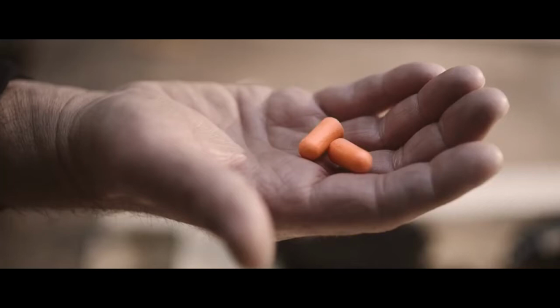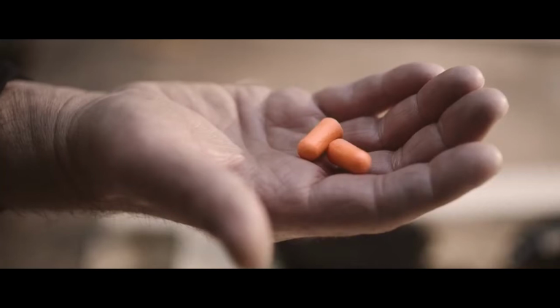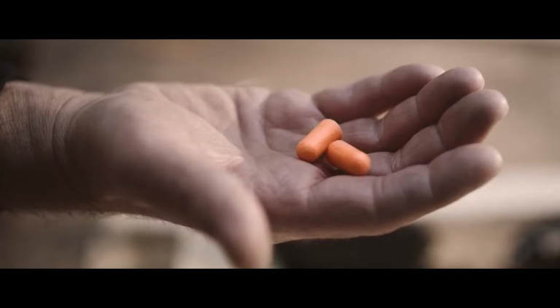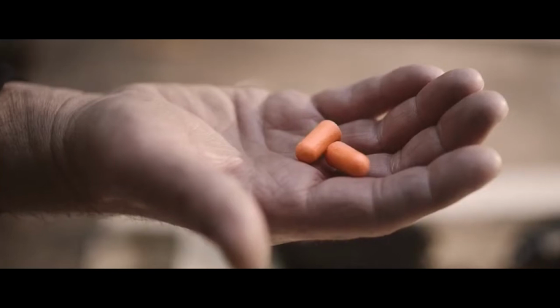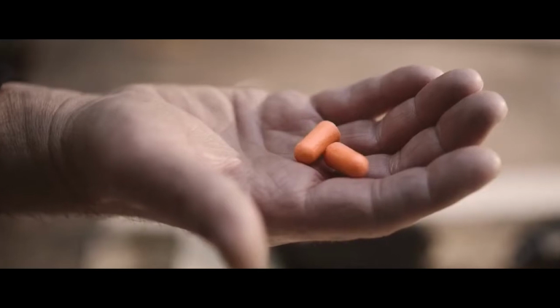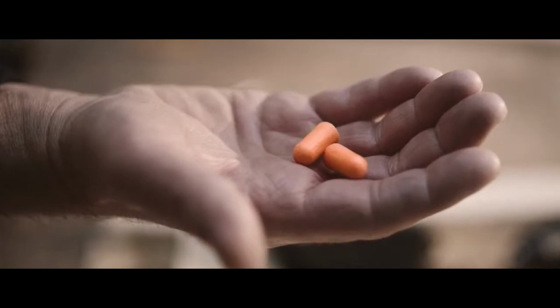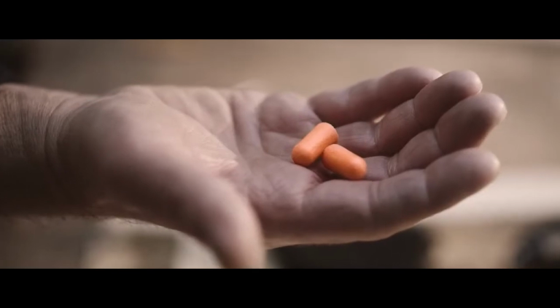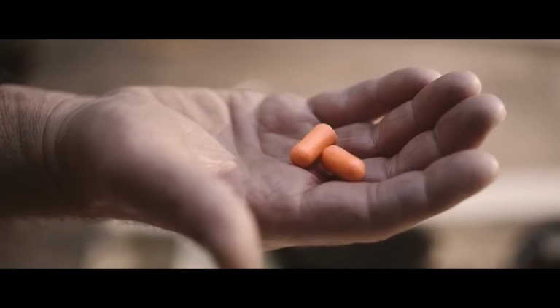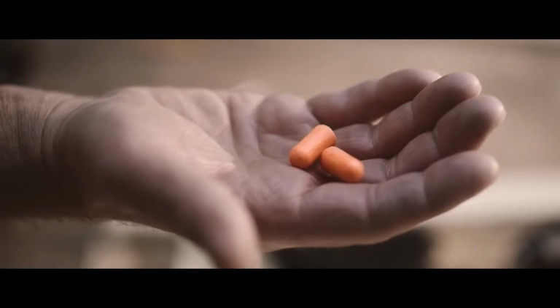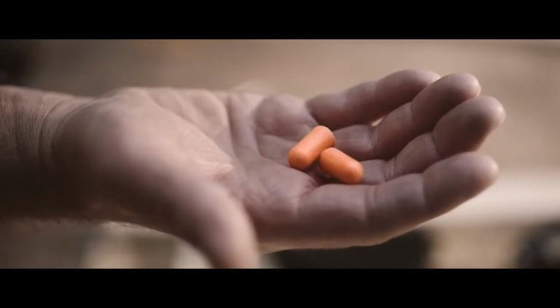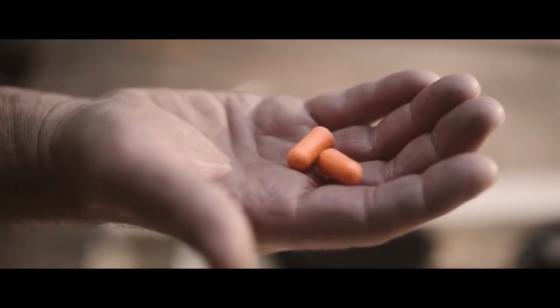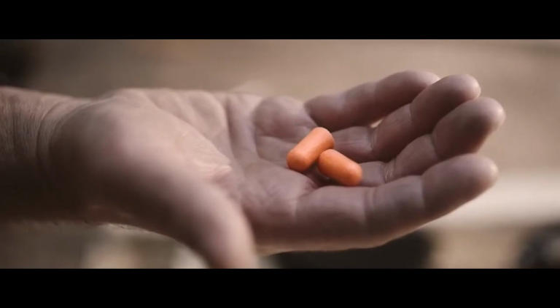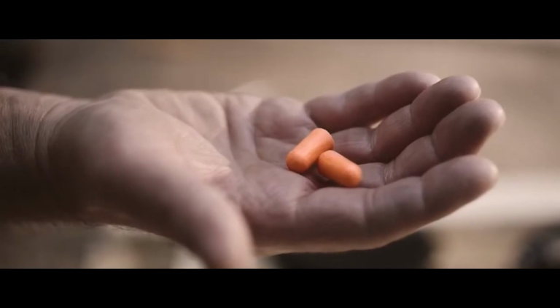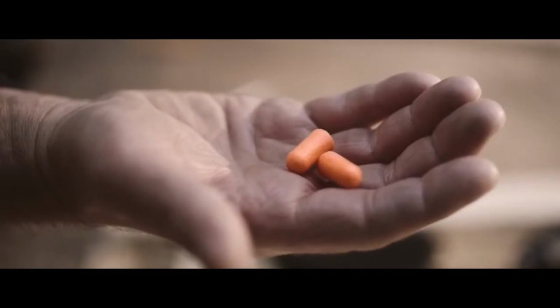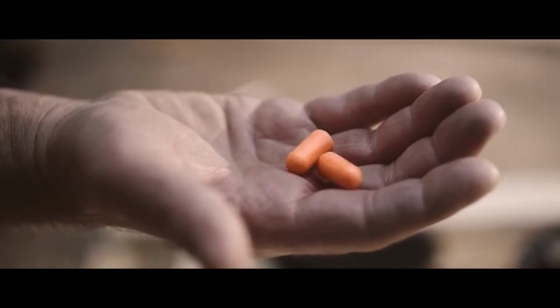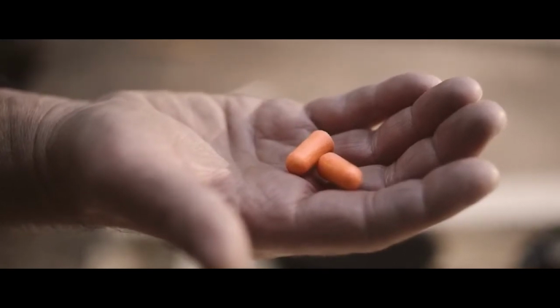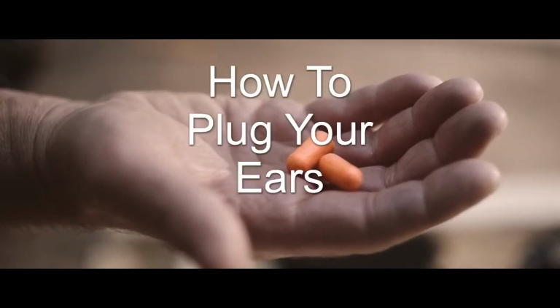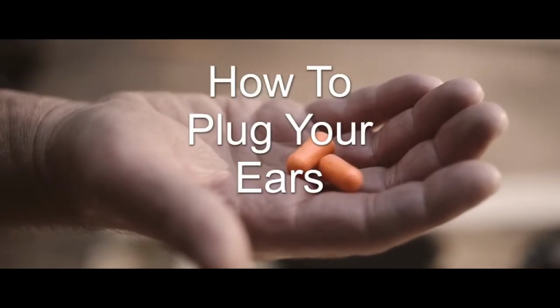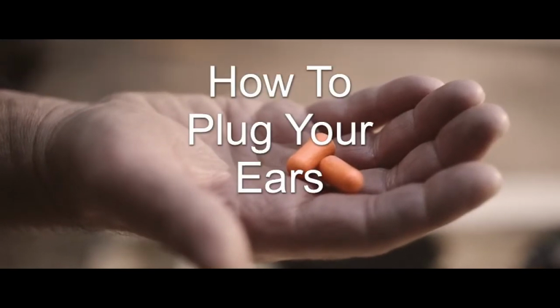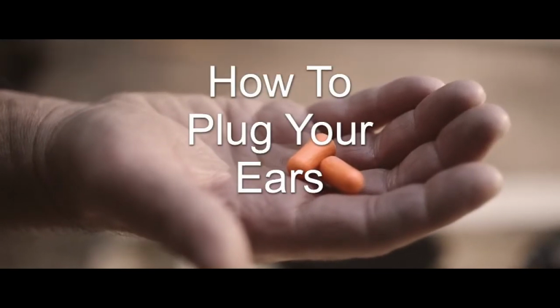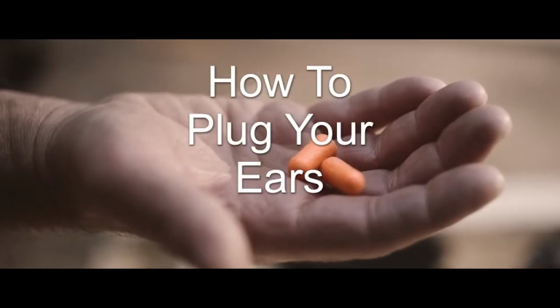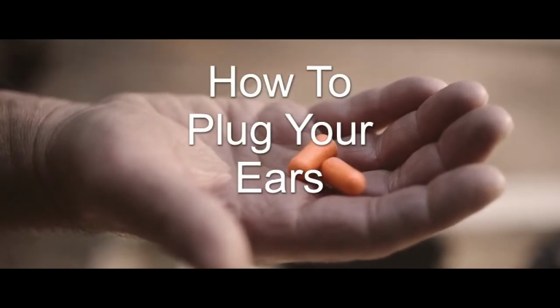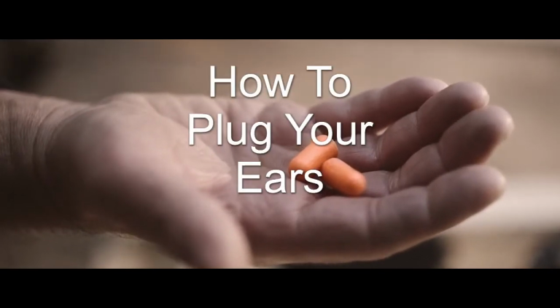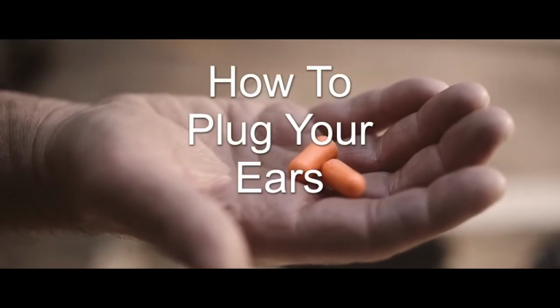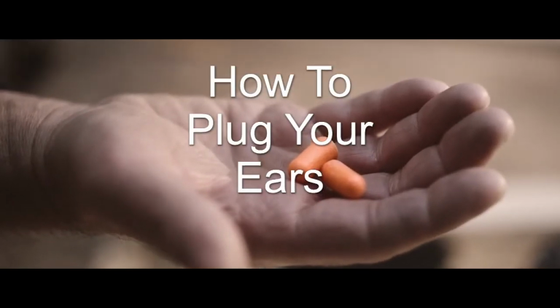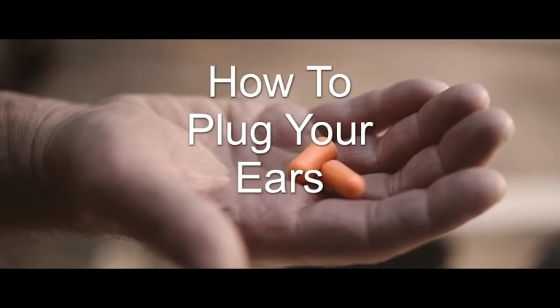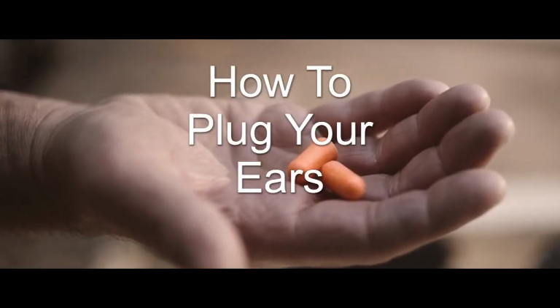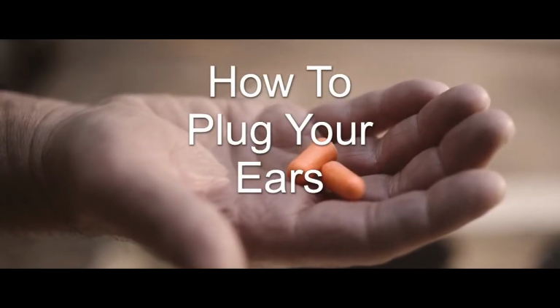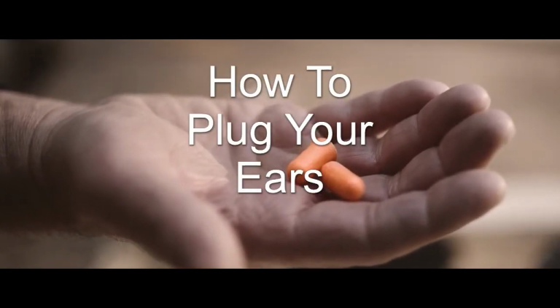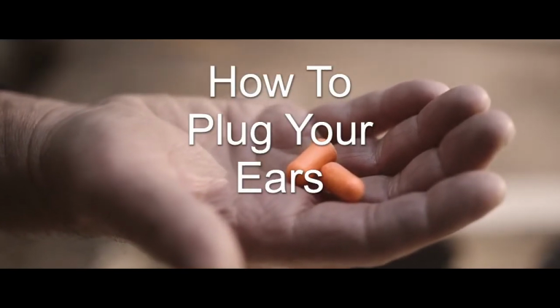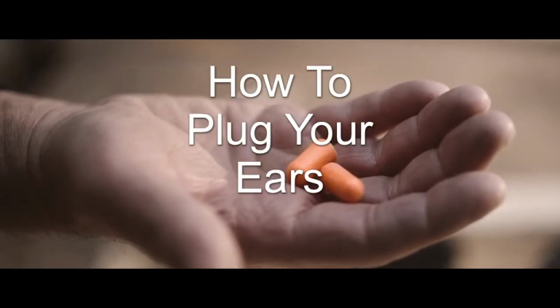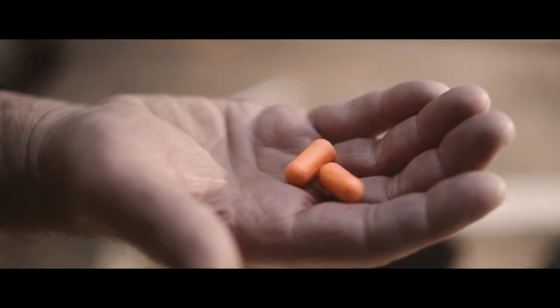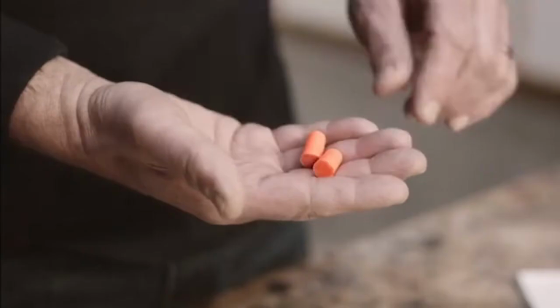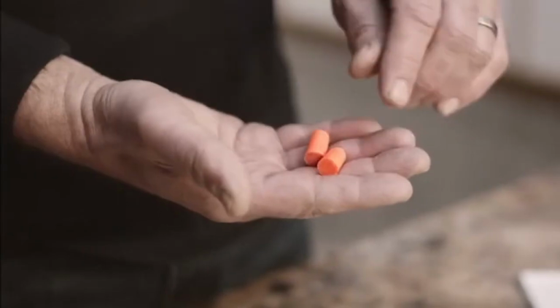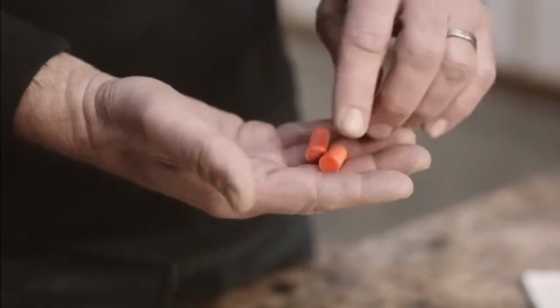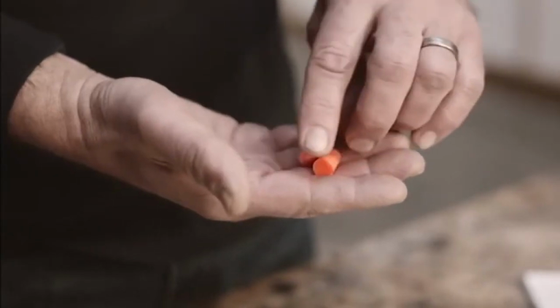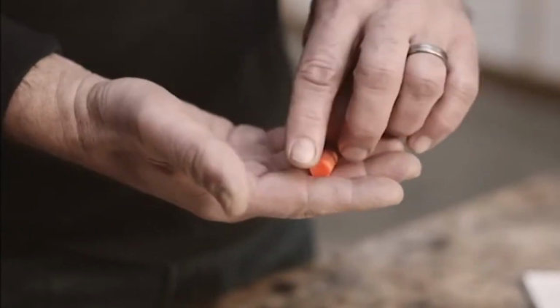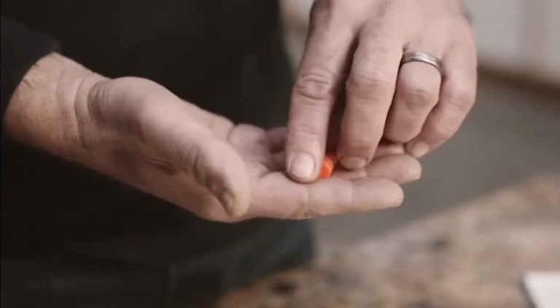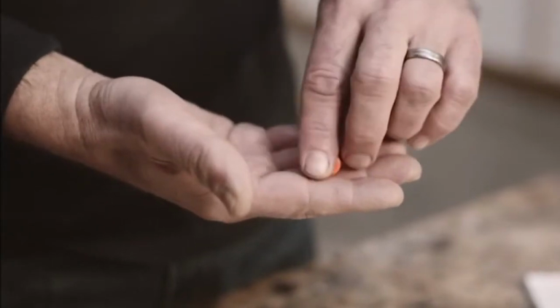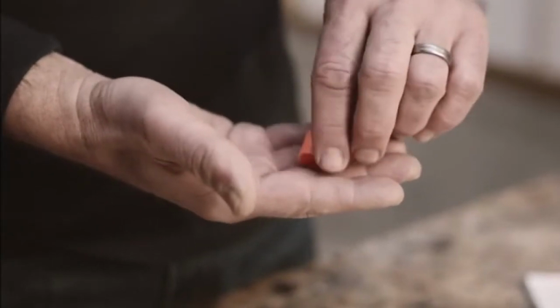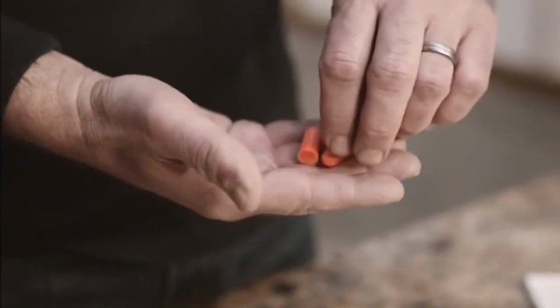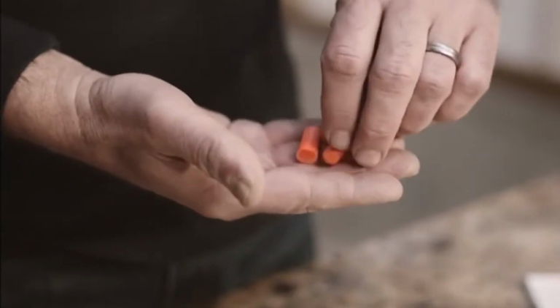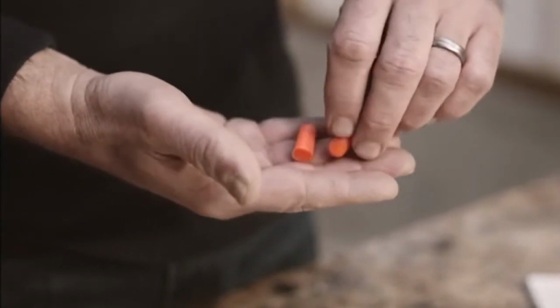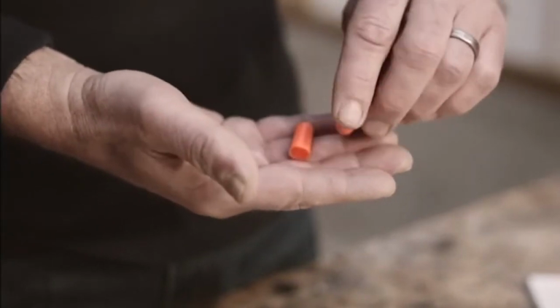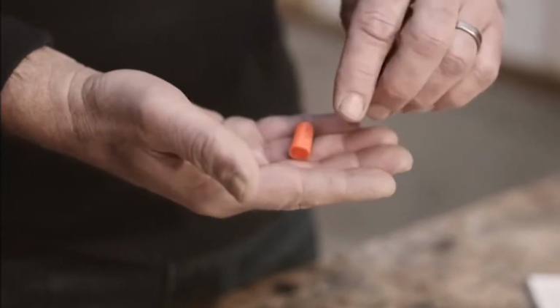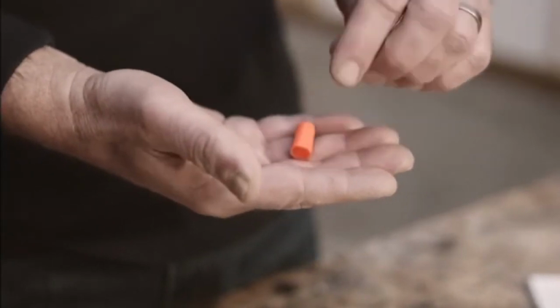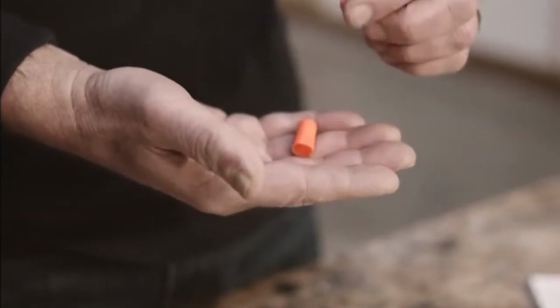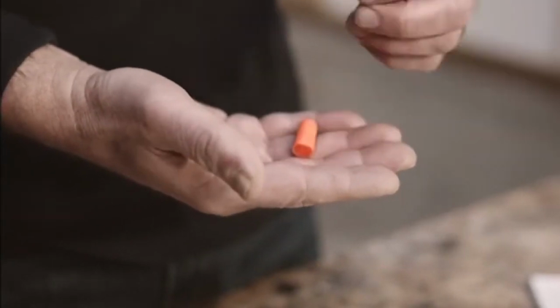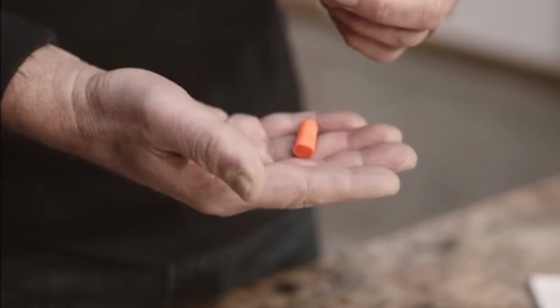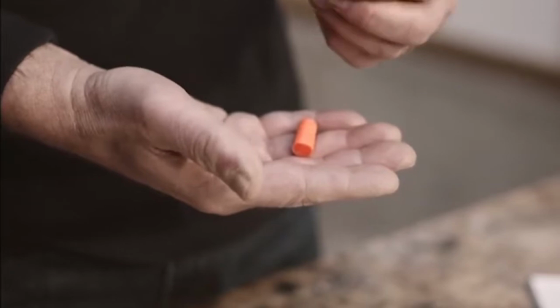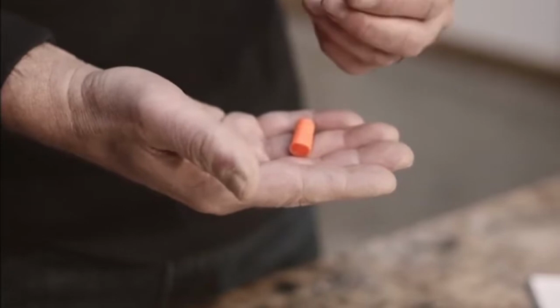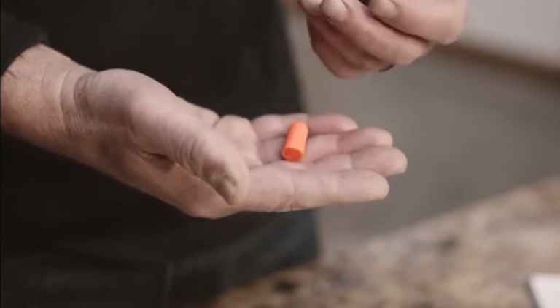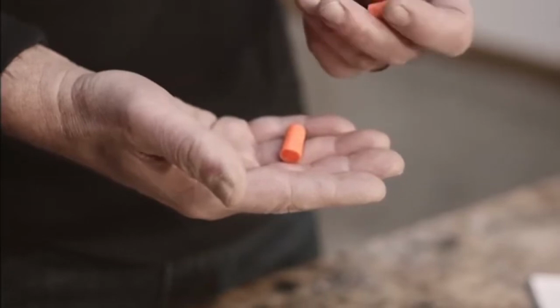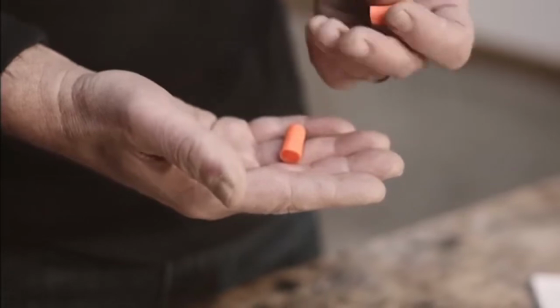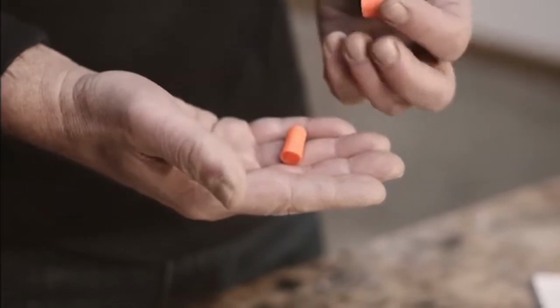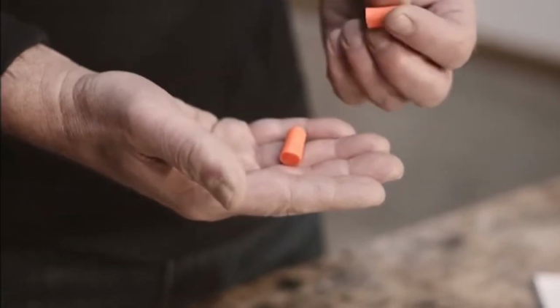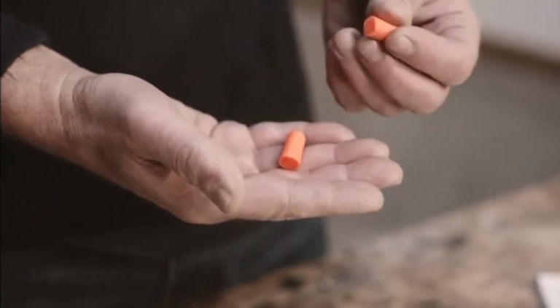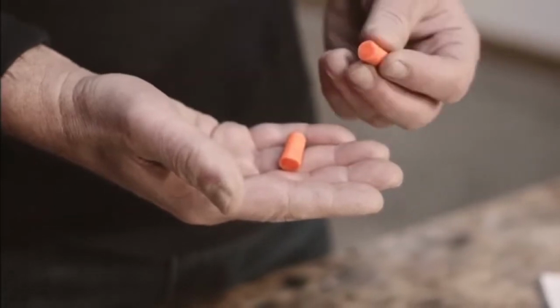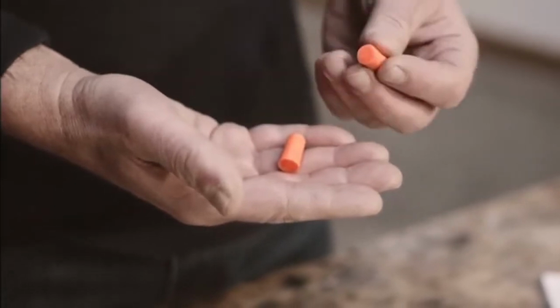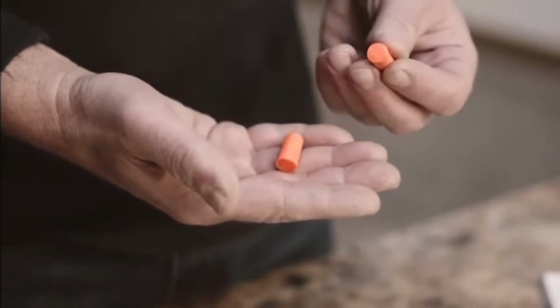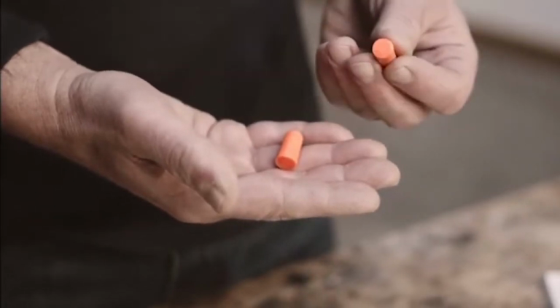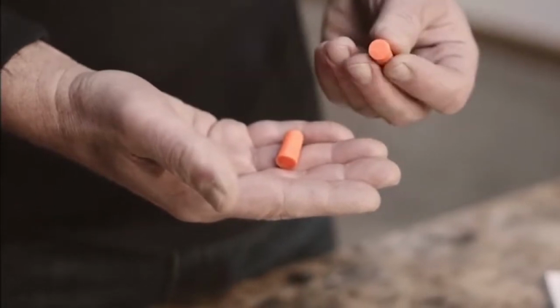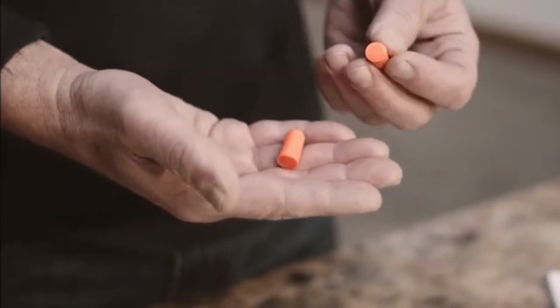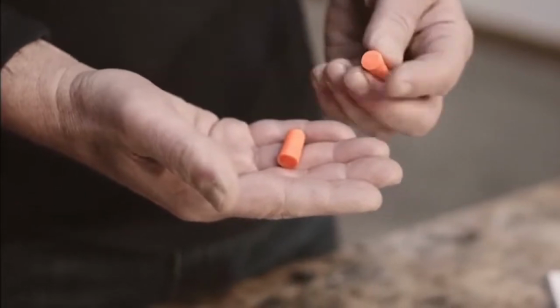Hey everybody, today we're going to be showing you how to plug your ears. Why would you want to plug your ears? Well, that's simple, because of all the screaming.